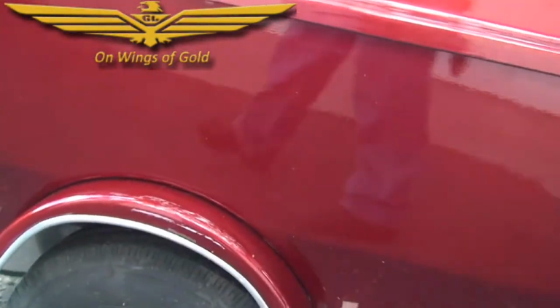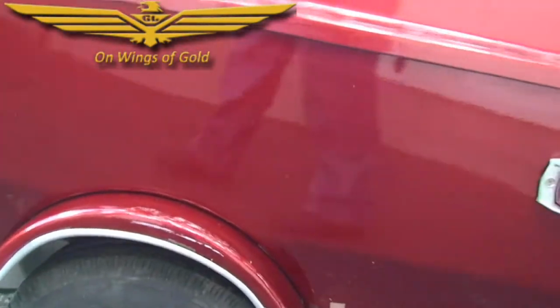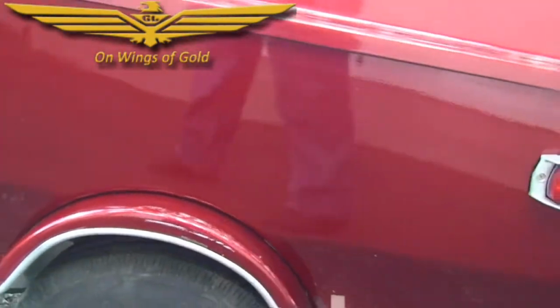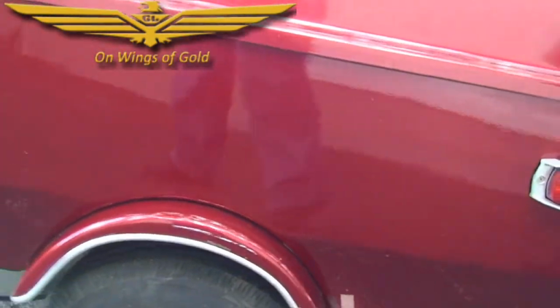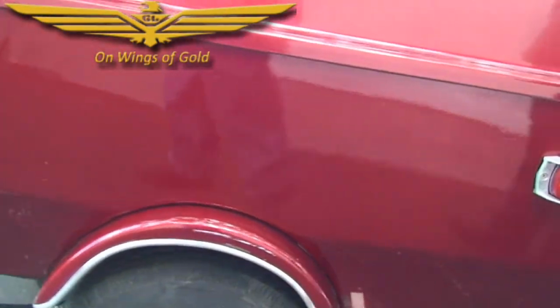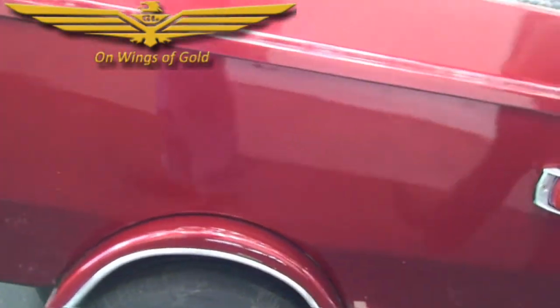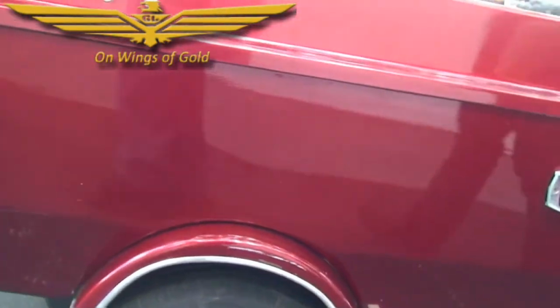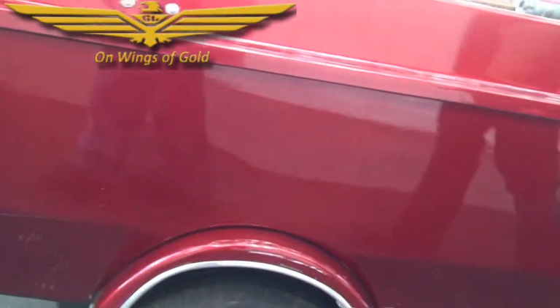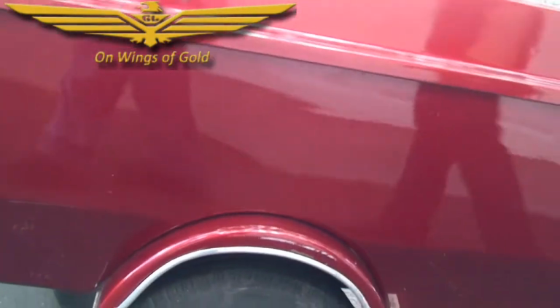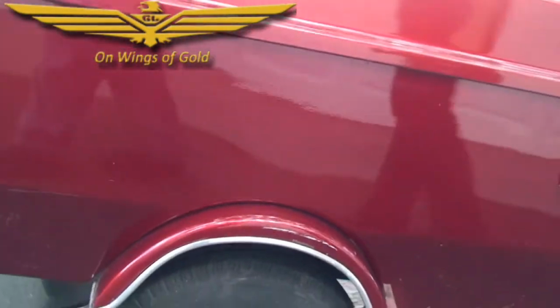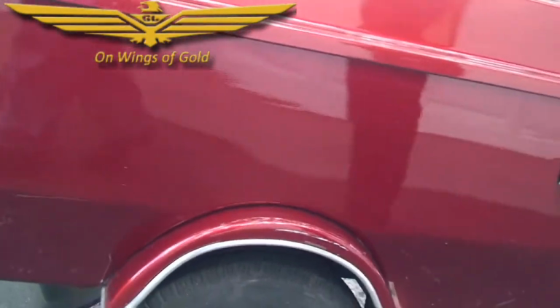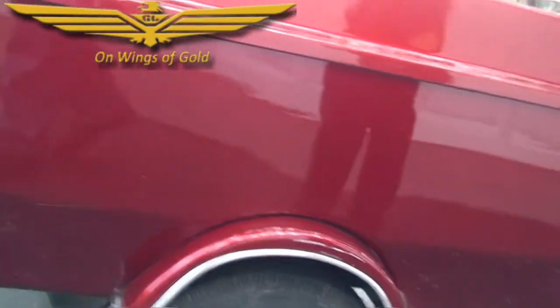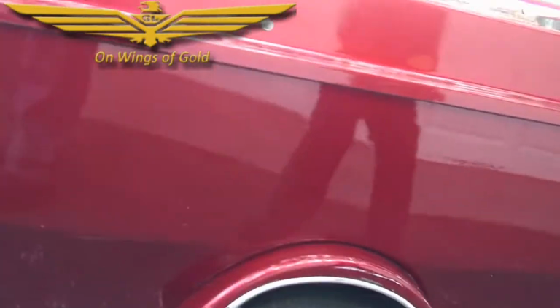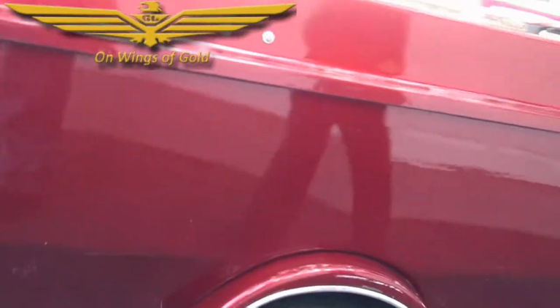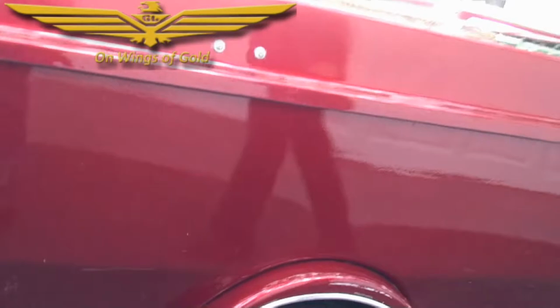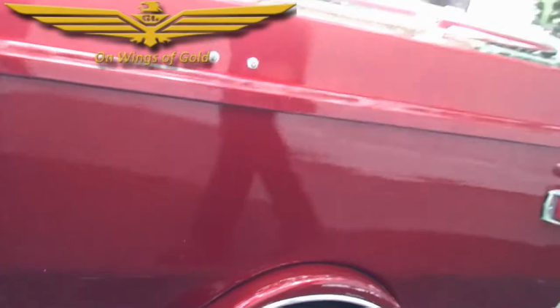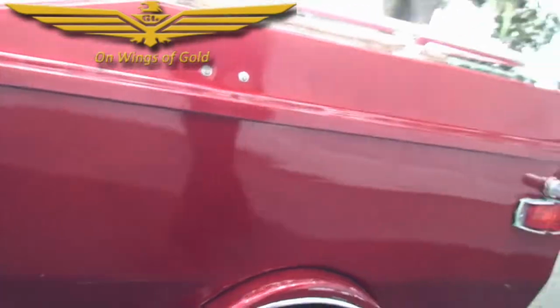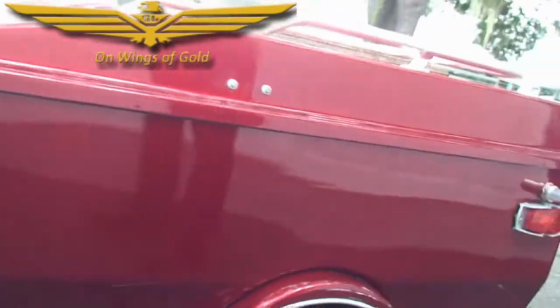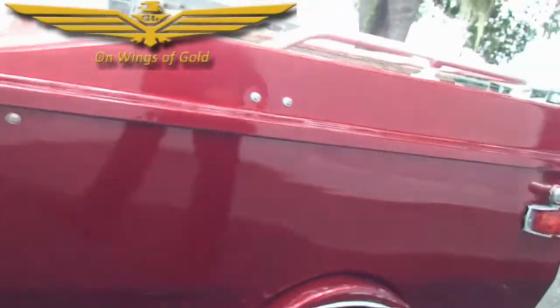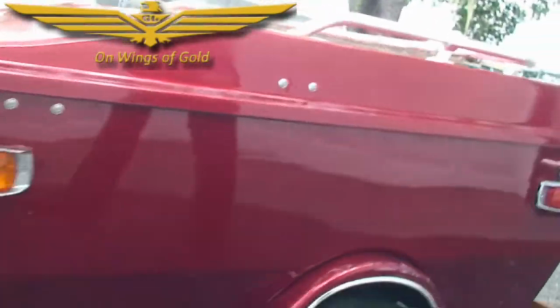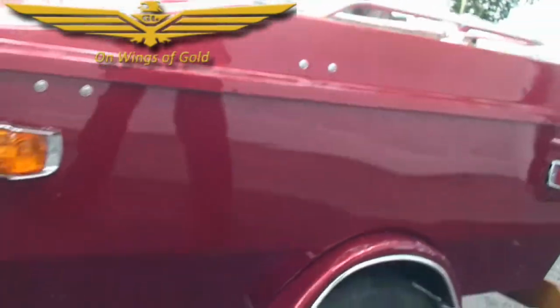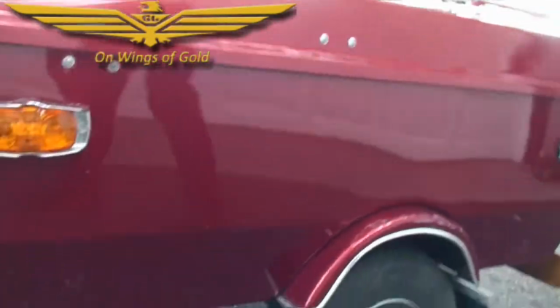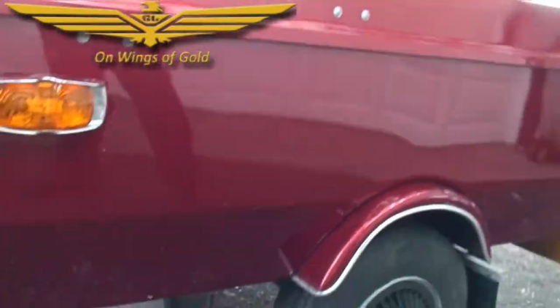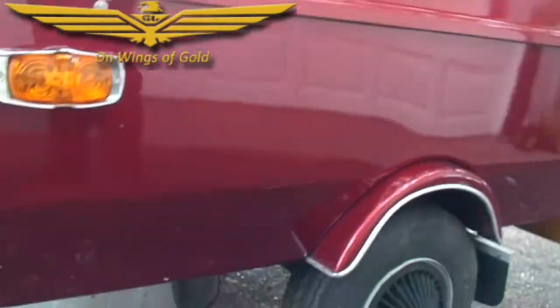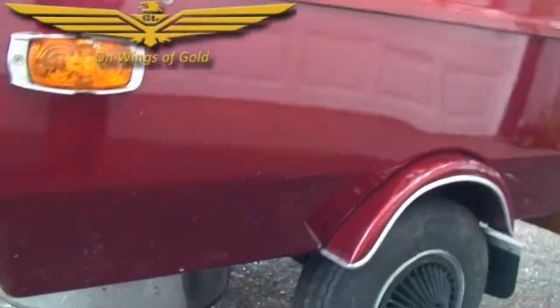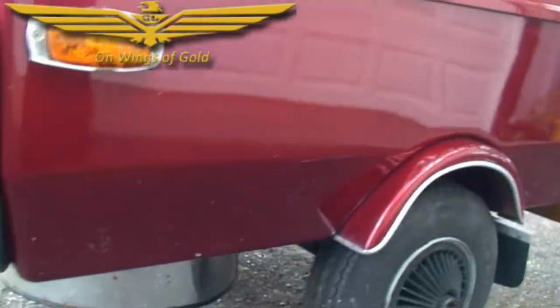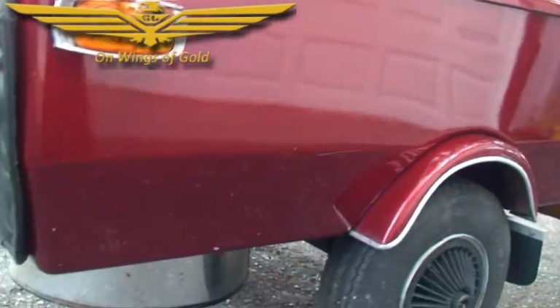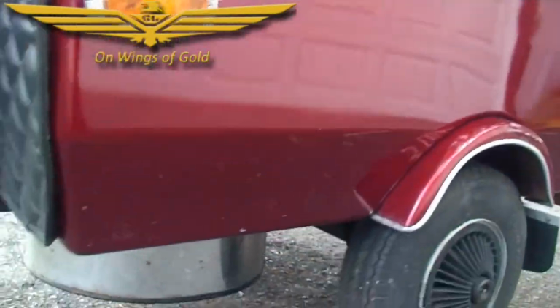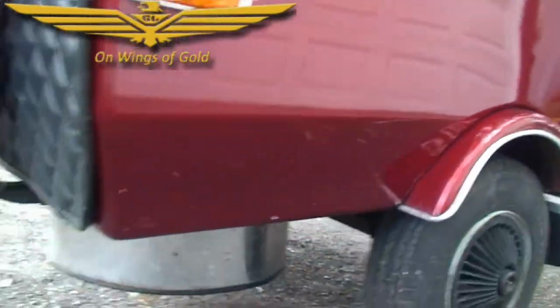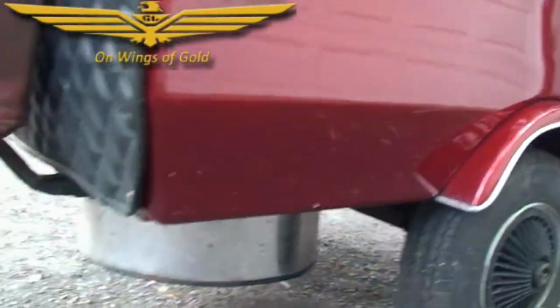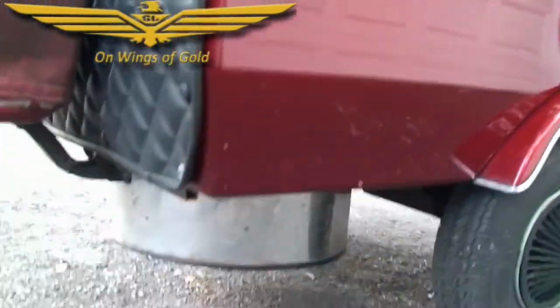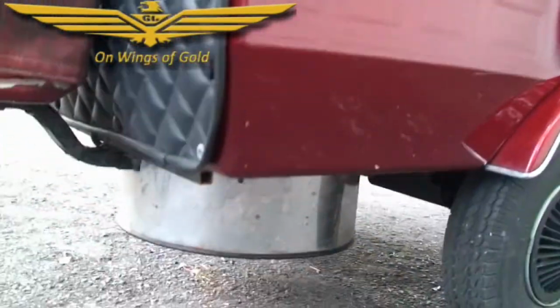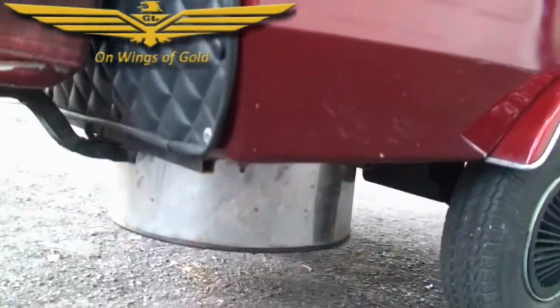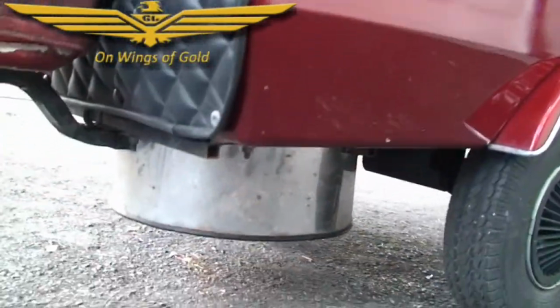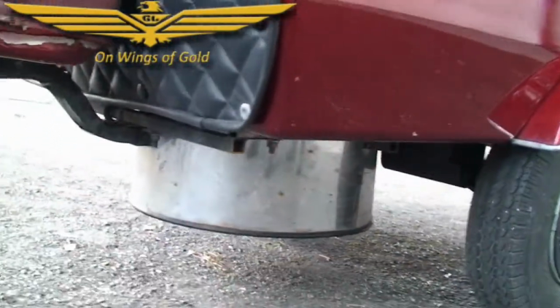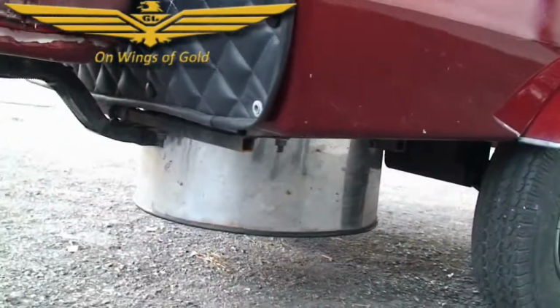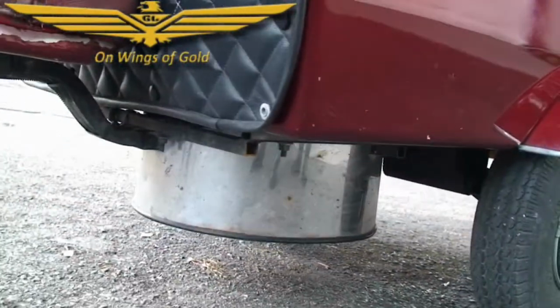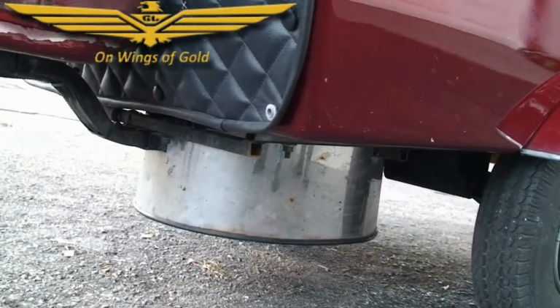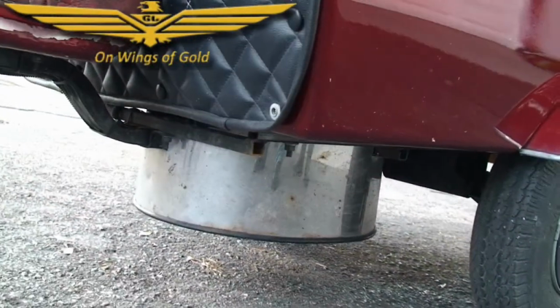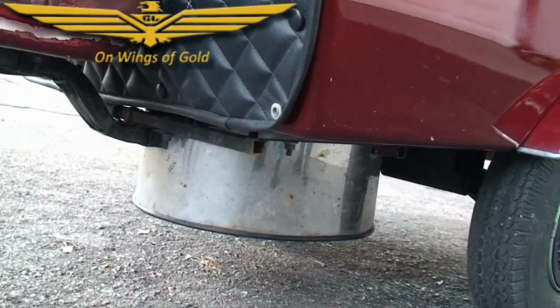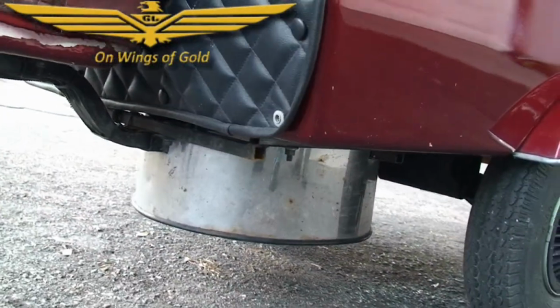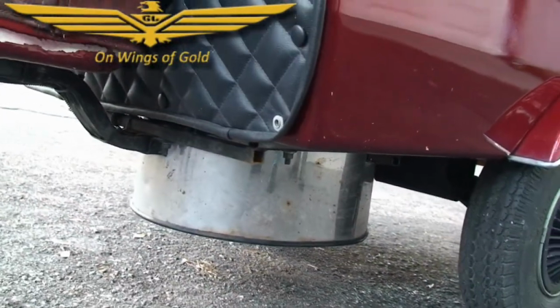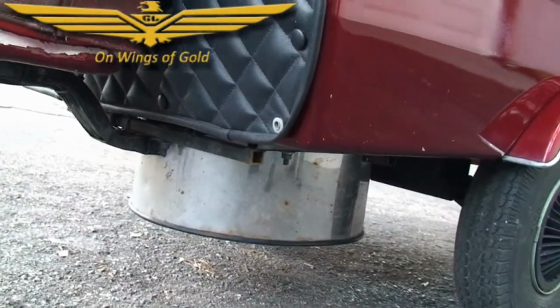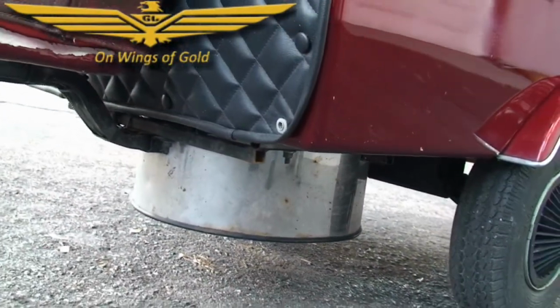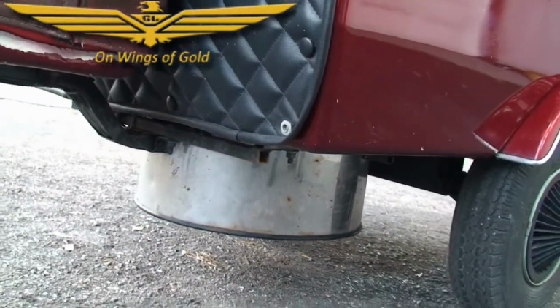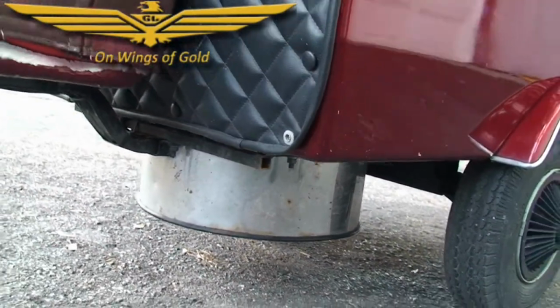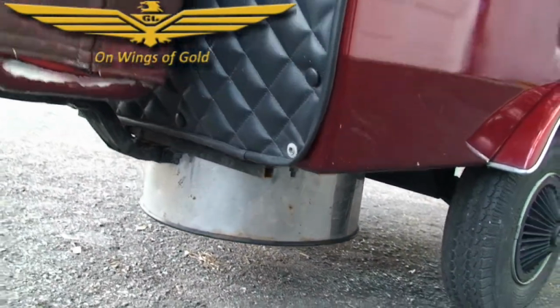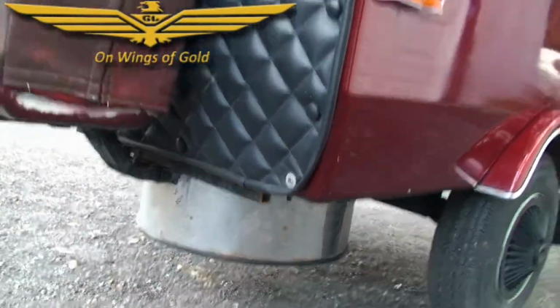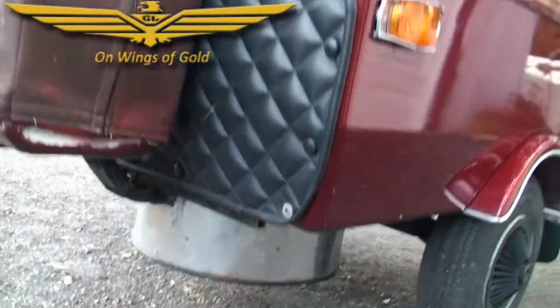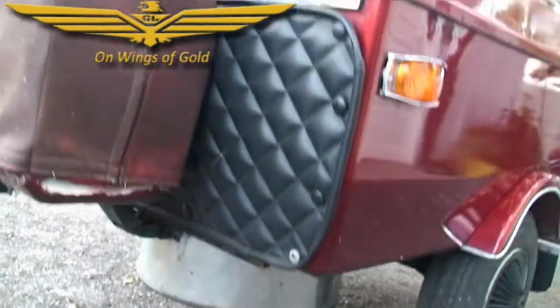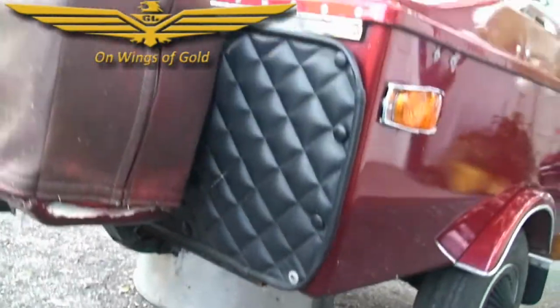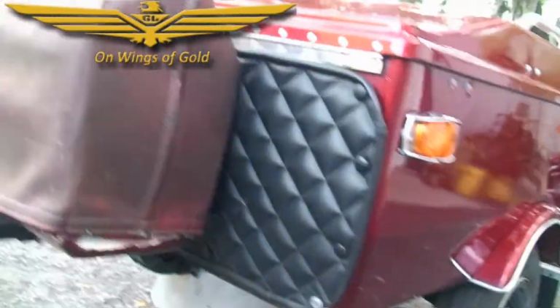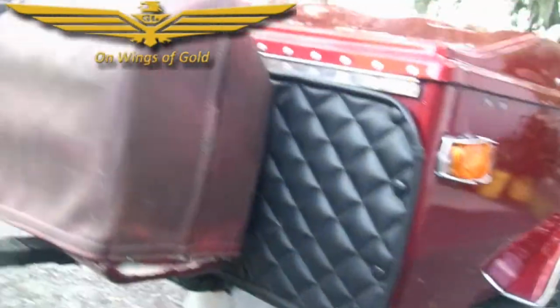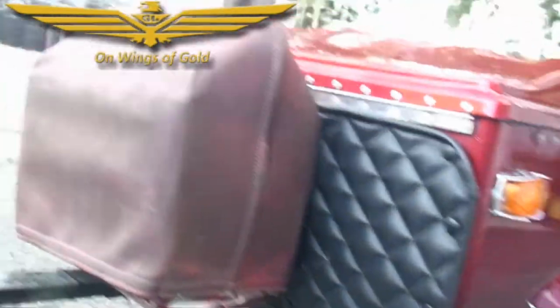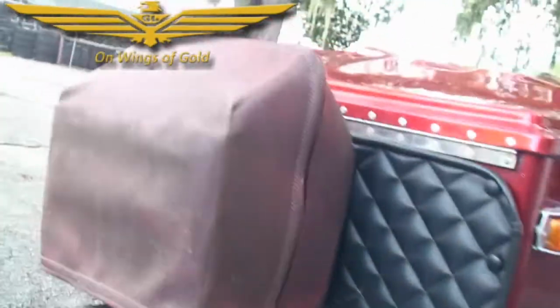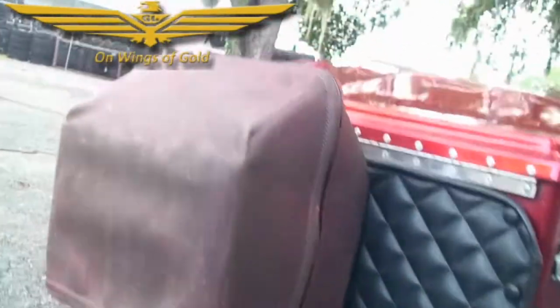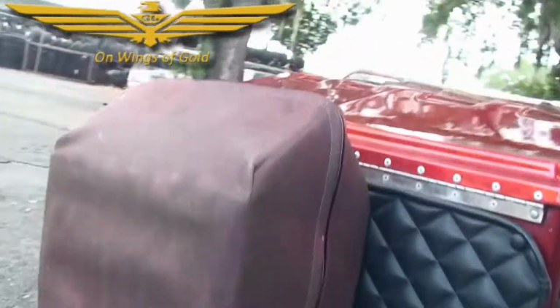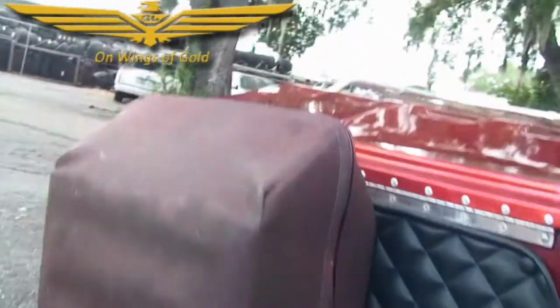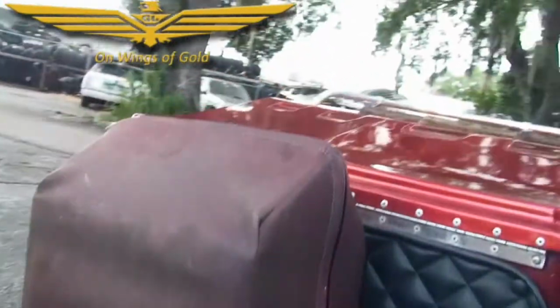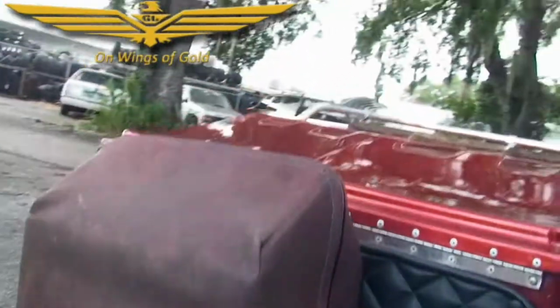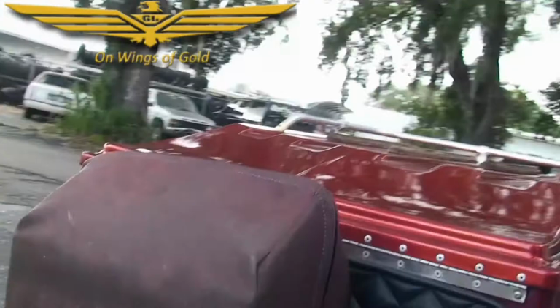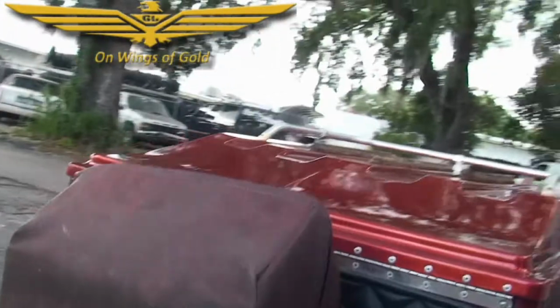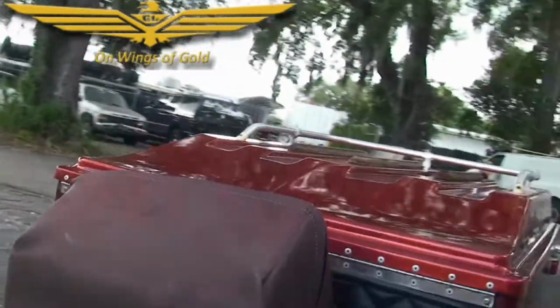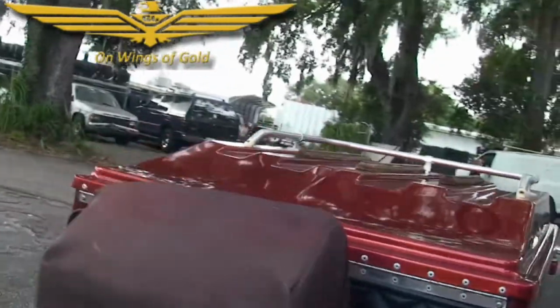Little mud flaps on there. Side running lights. There's a shot of our spare tire that's surrounded by a cover.